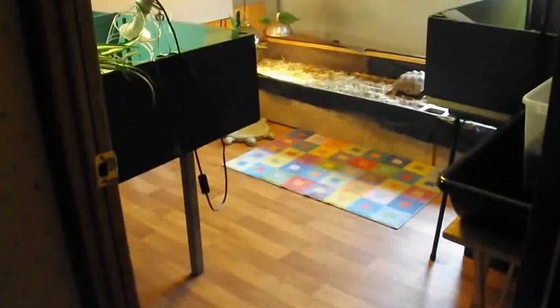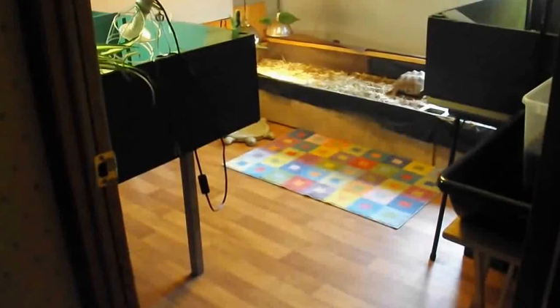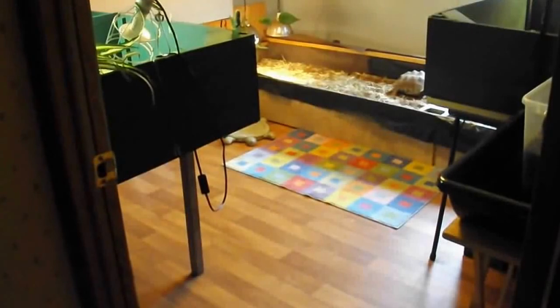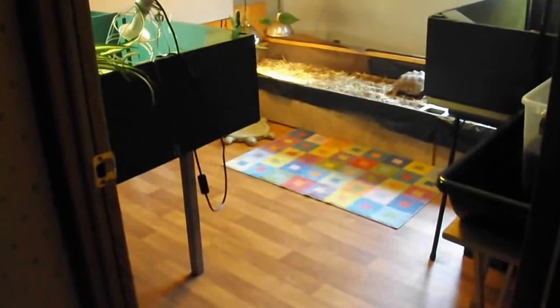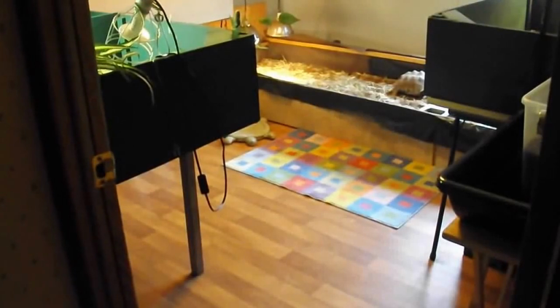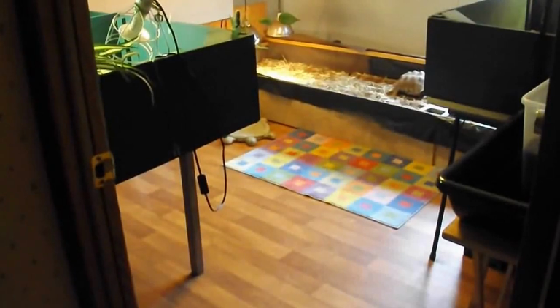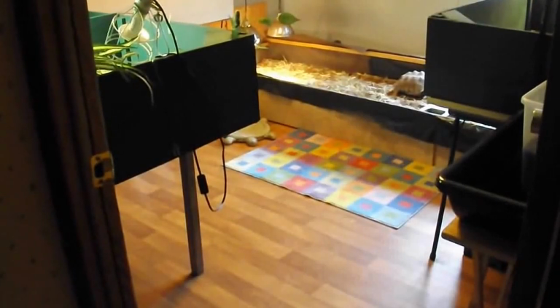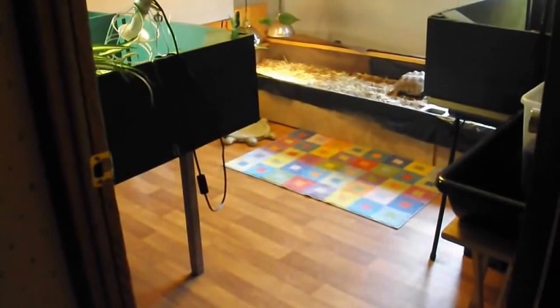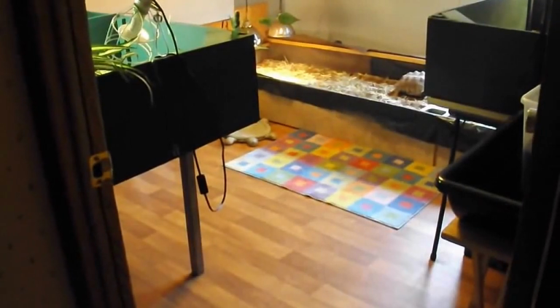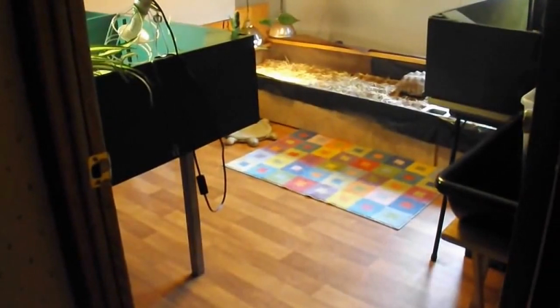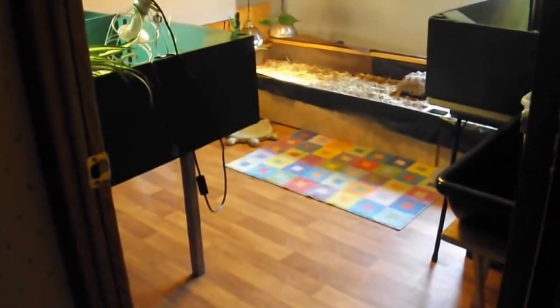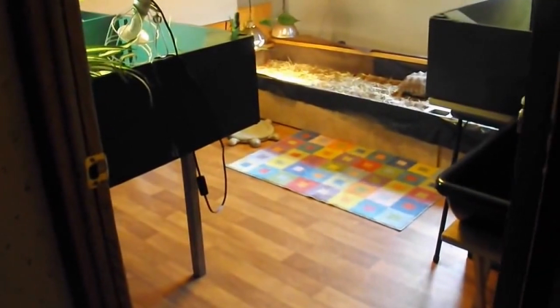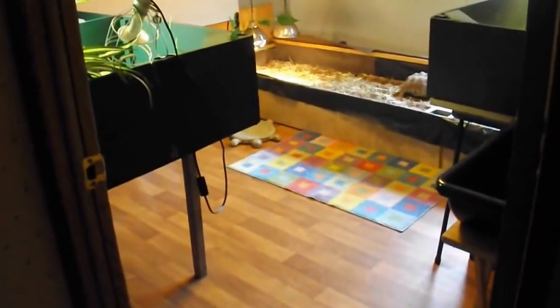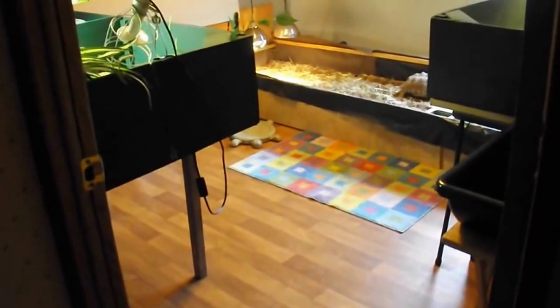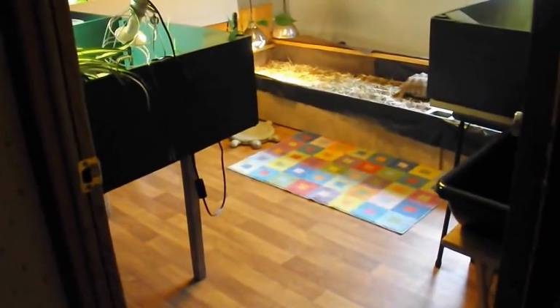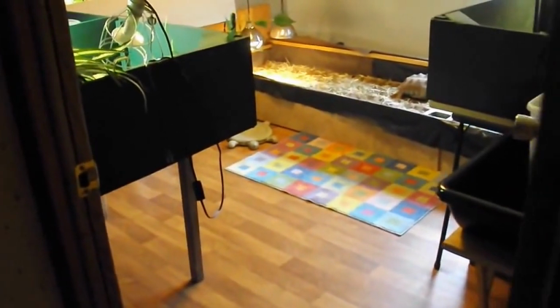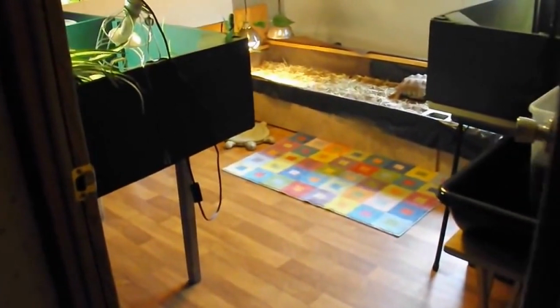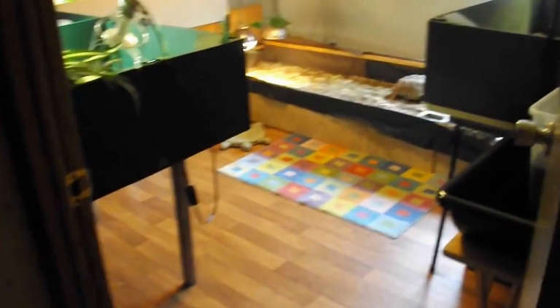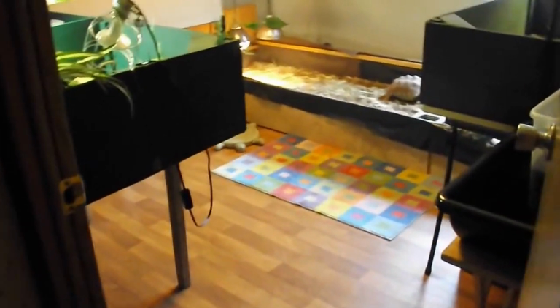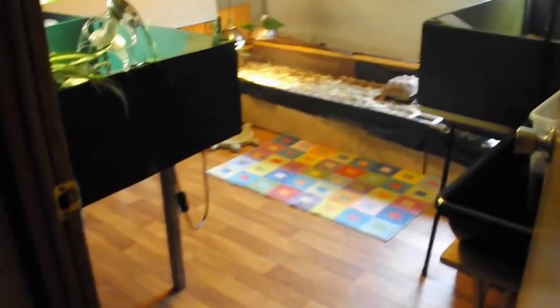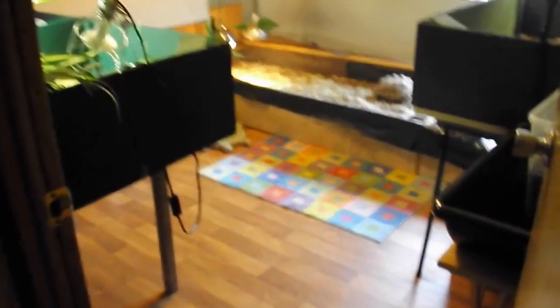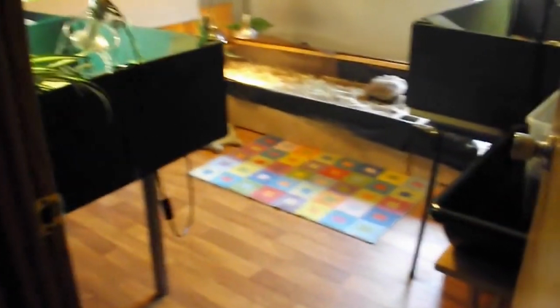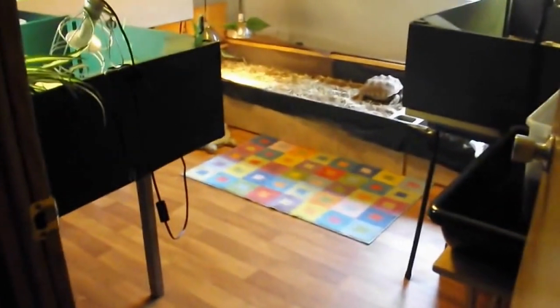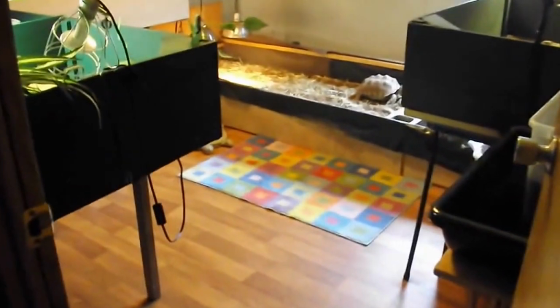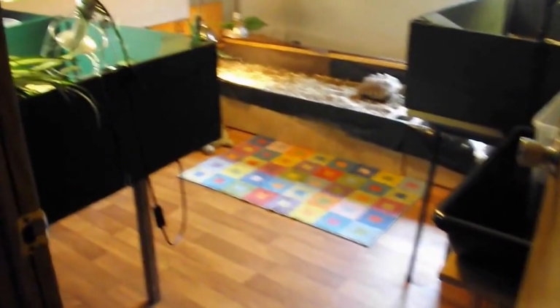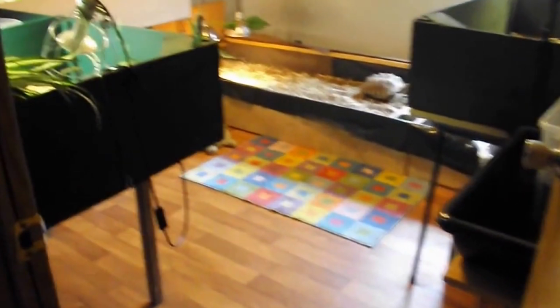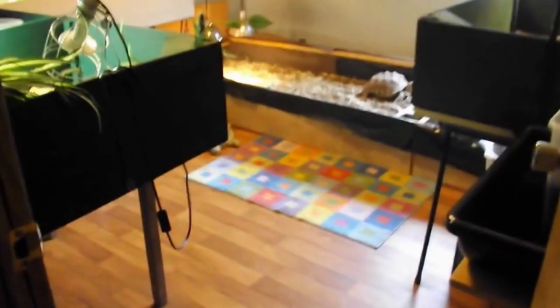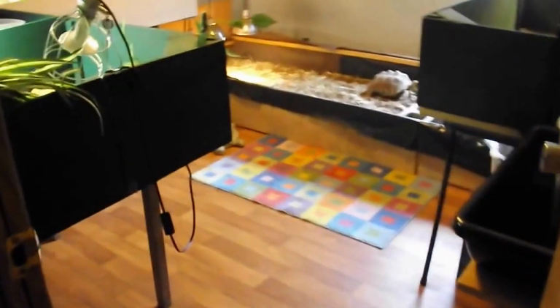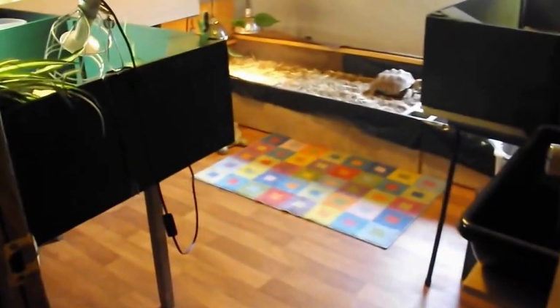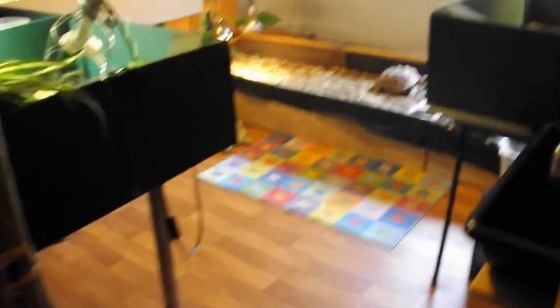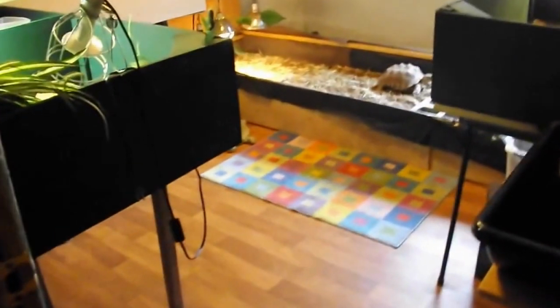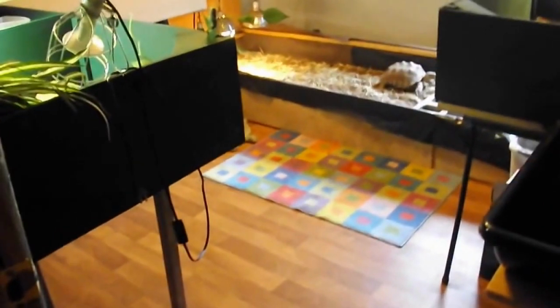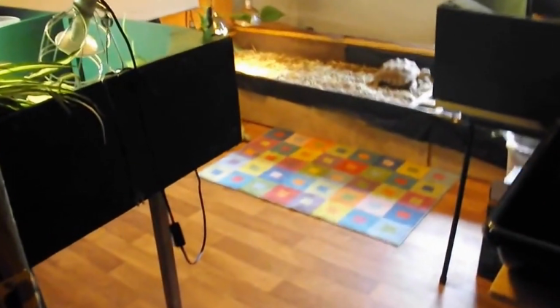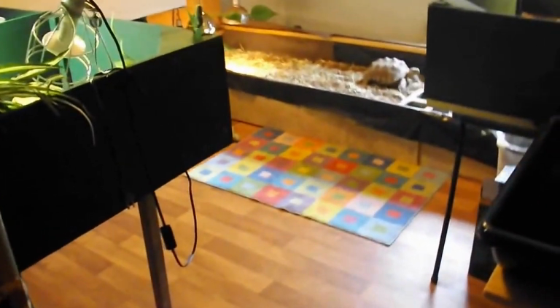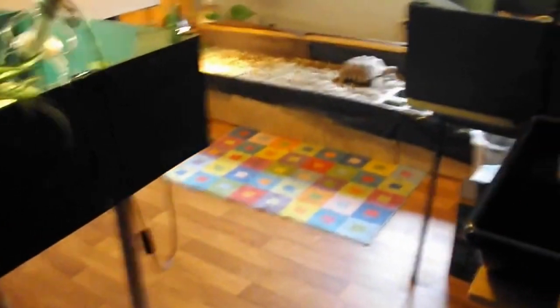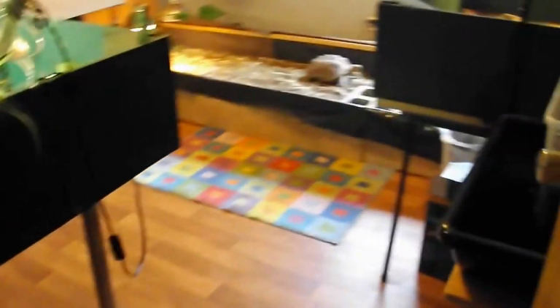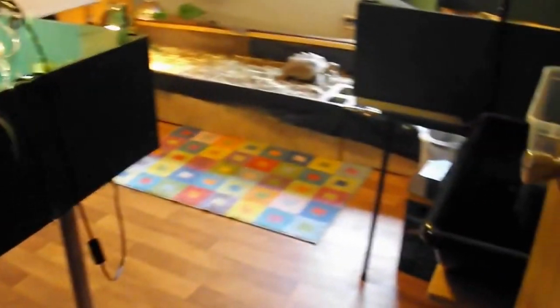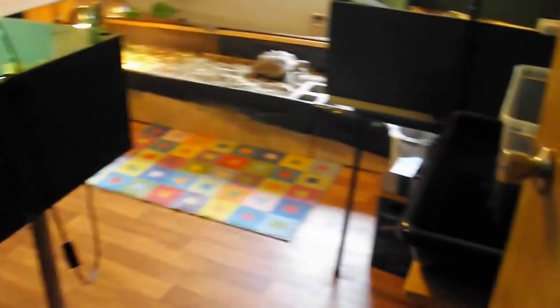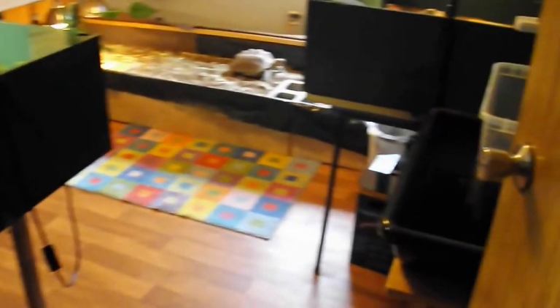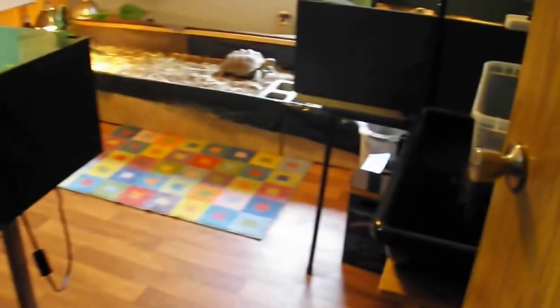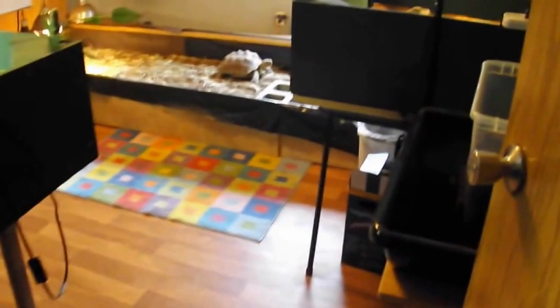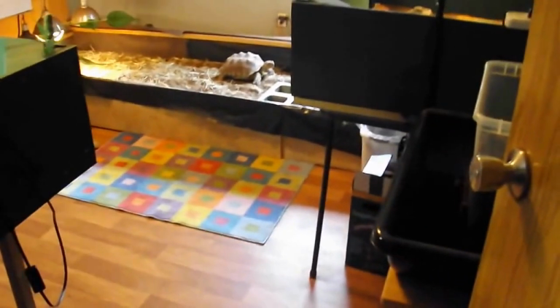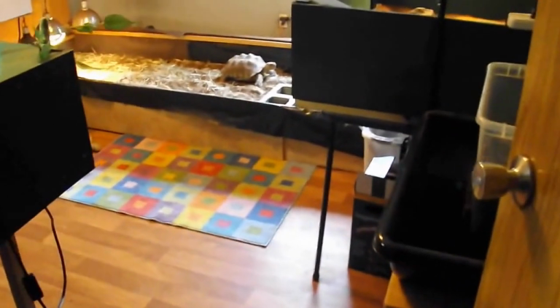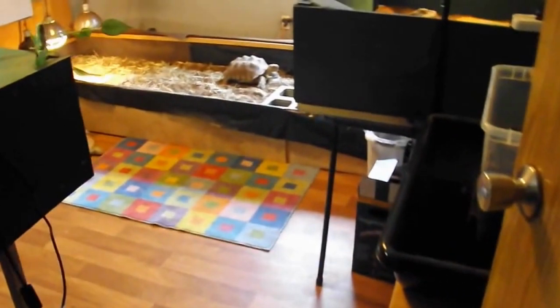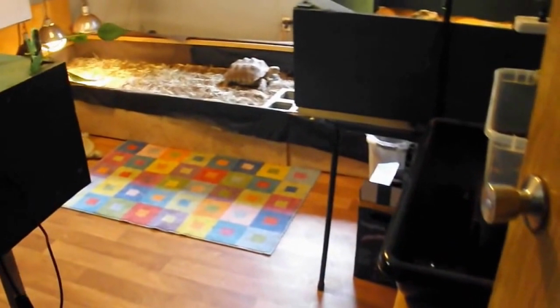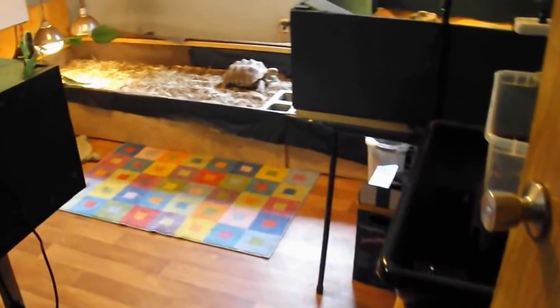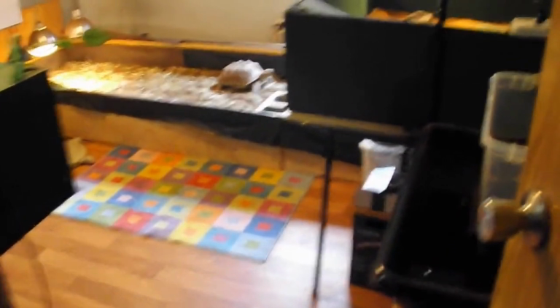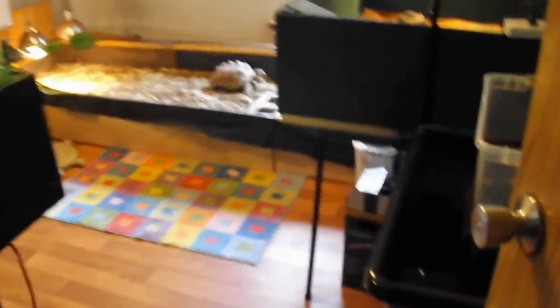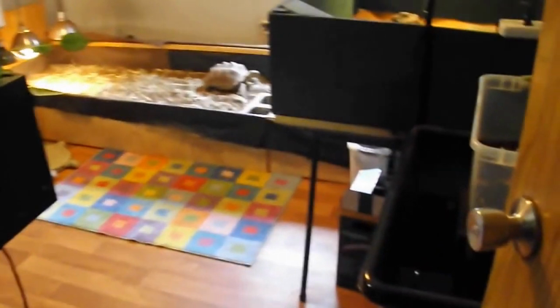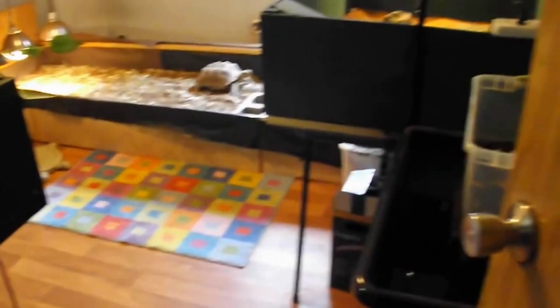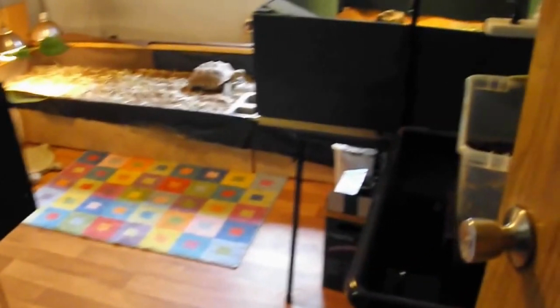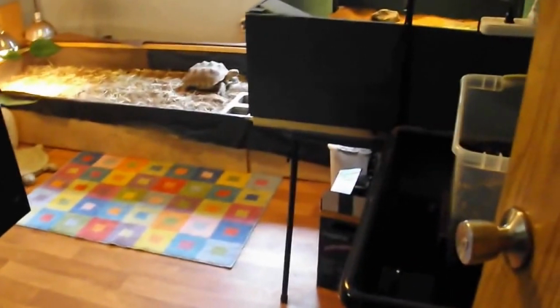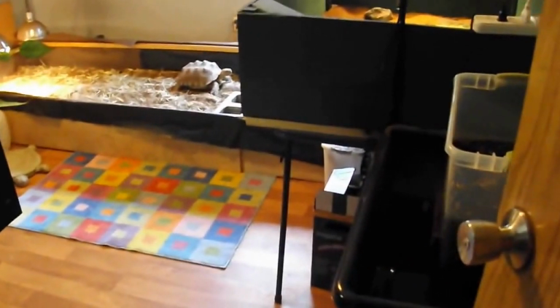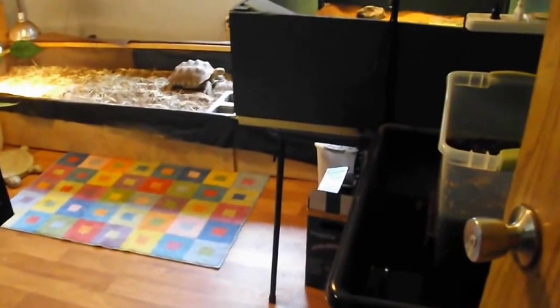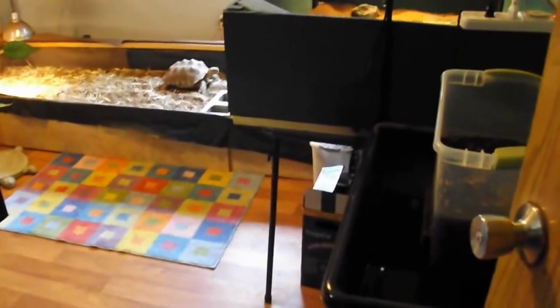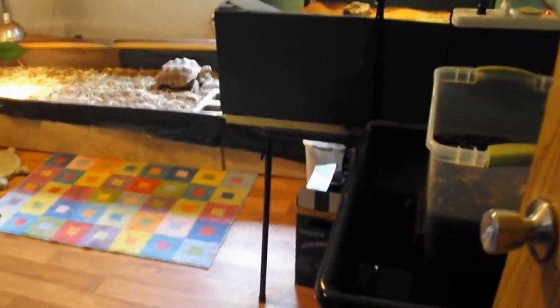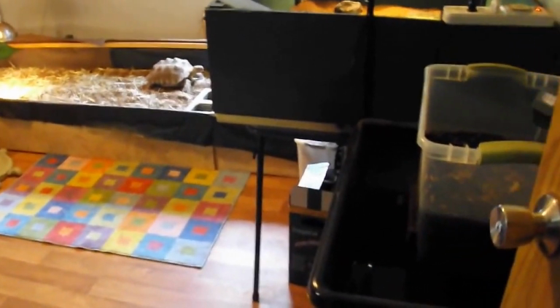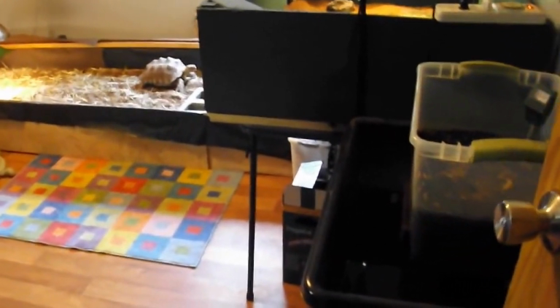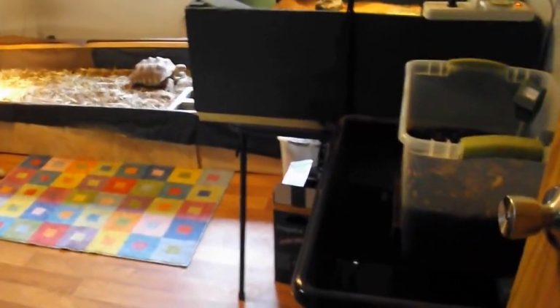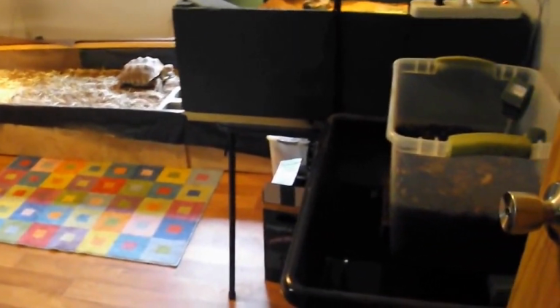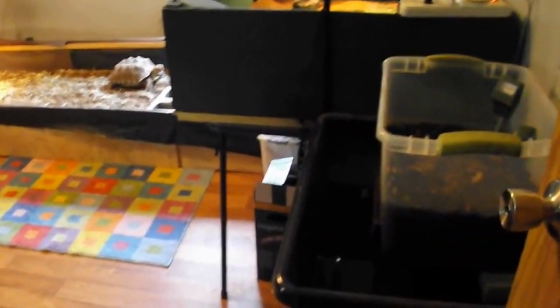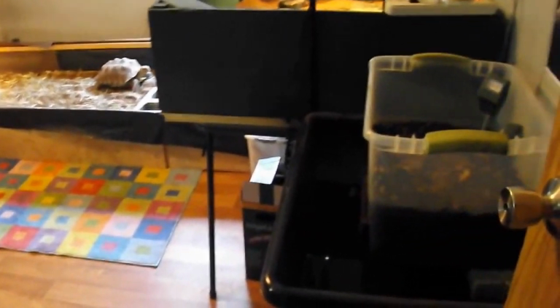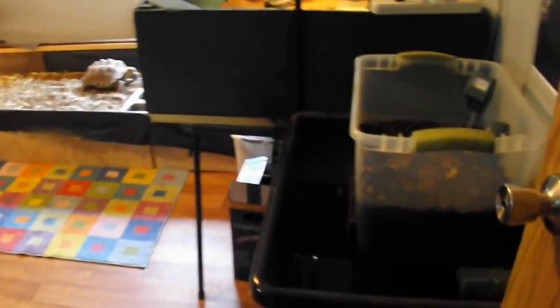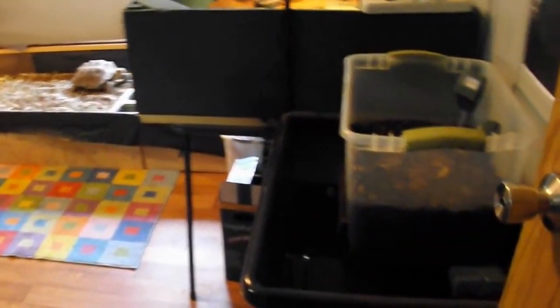I've had a few requests lately from people who wanted to see the turtle room, so I'm going to give you a quick tour.